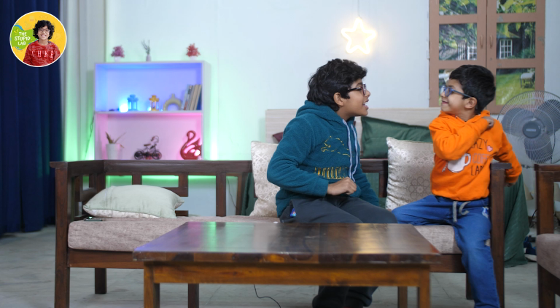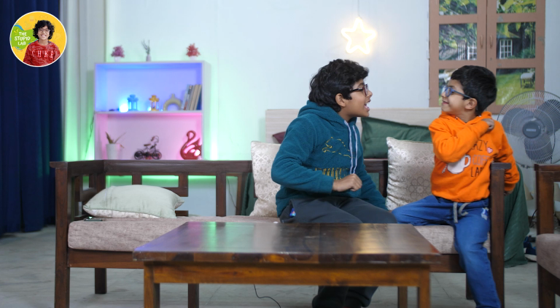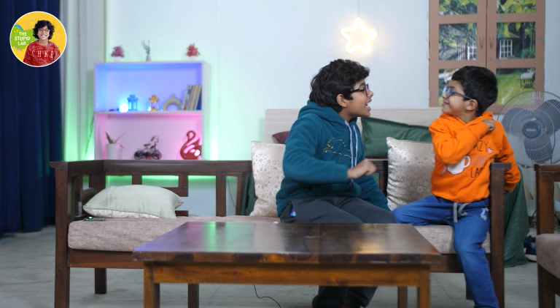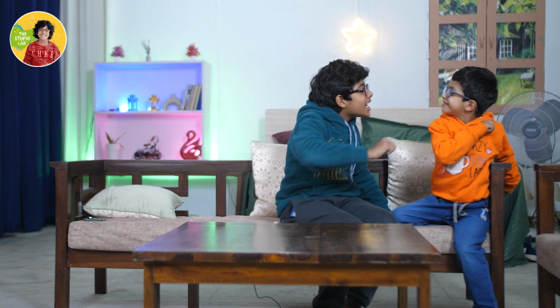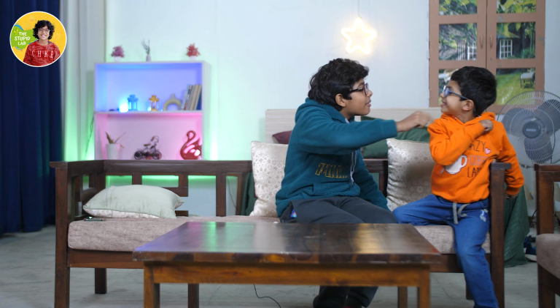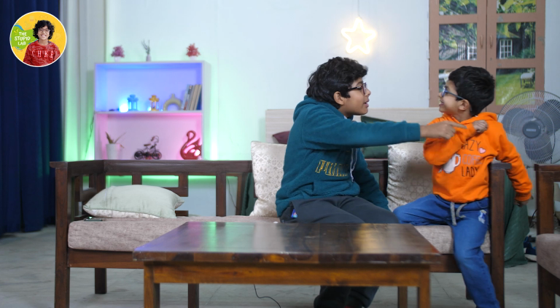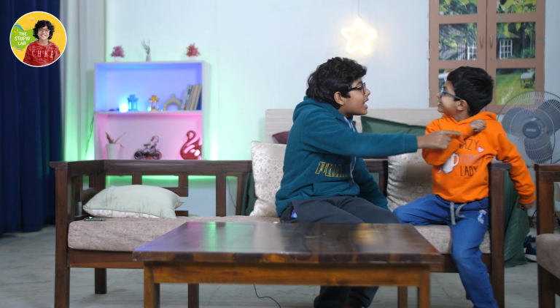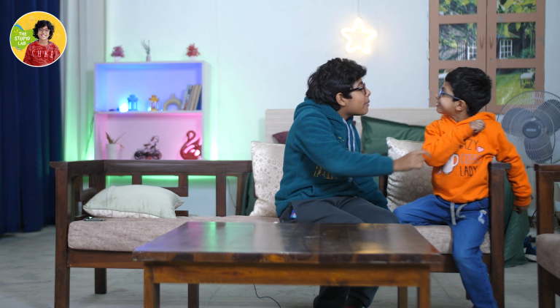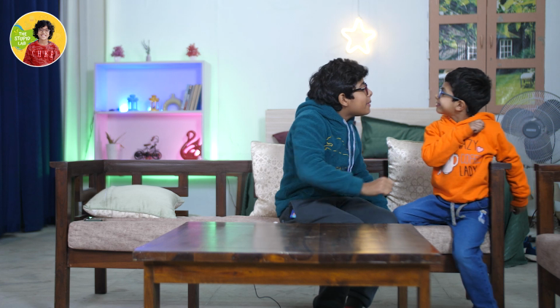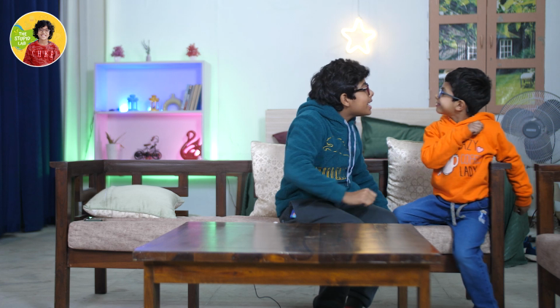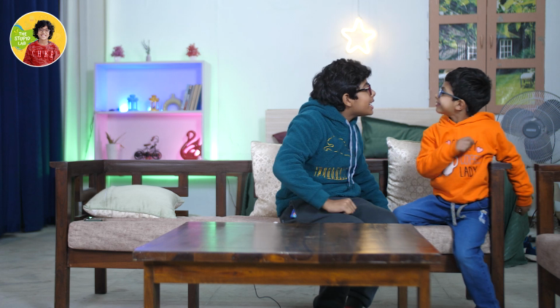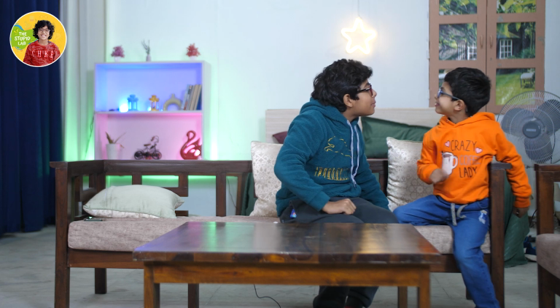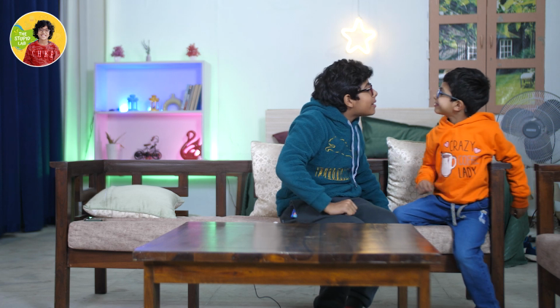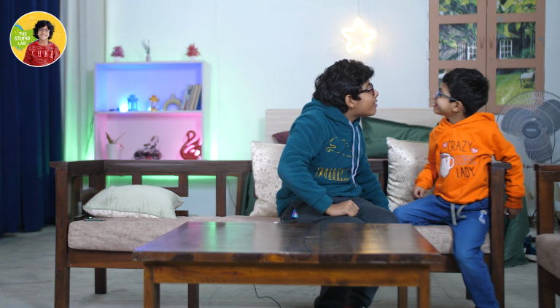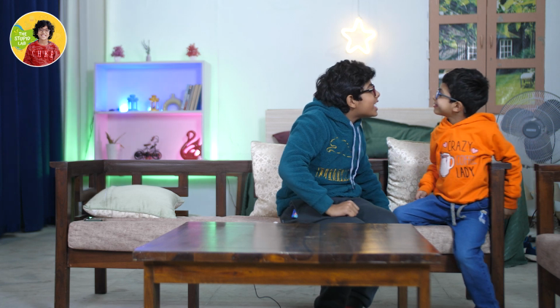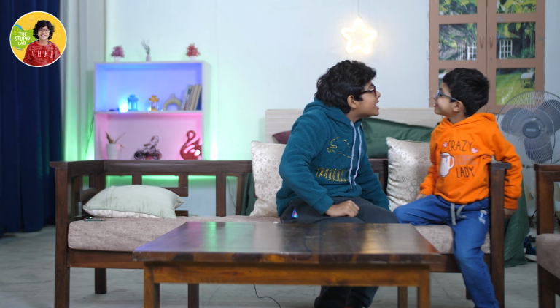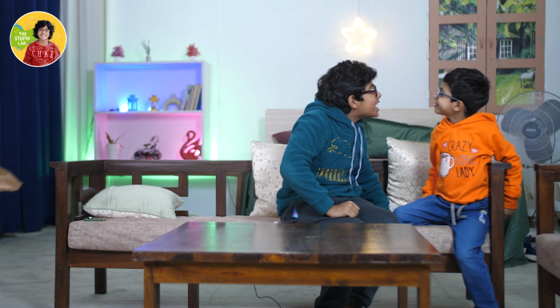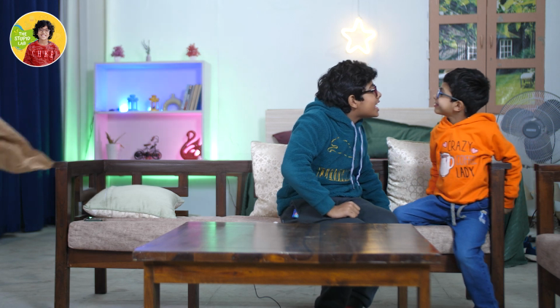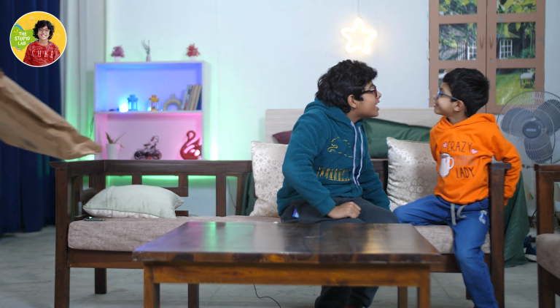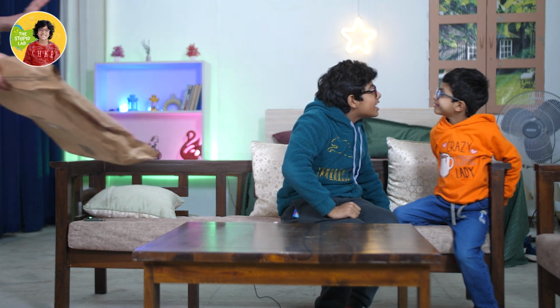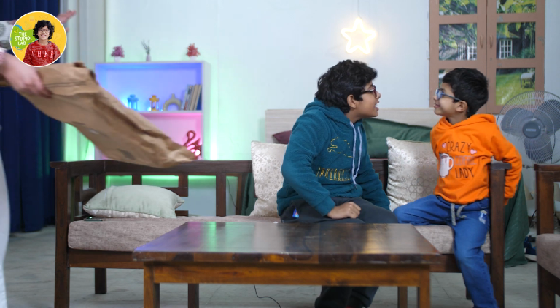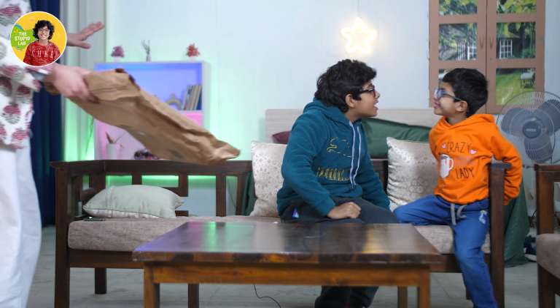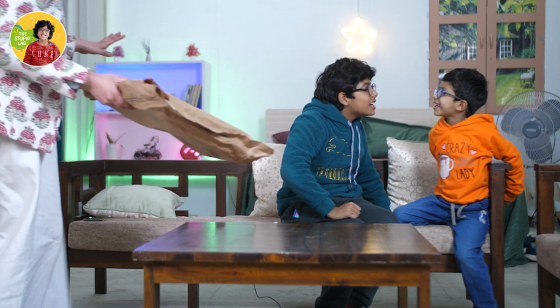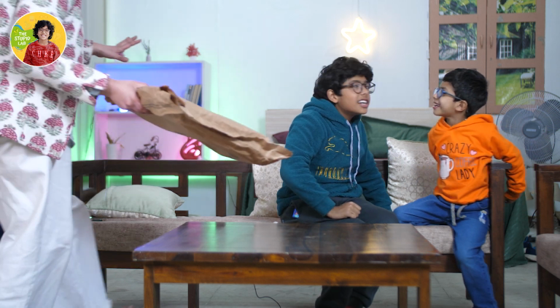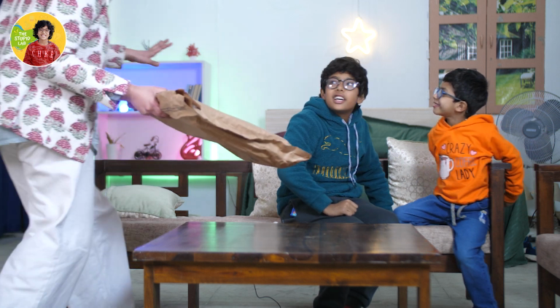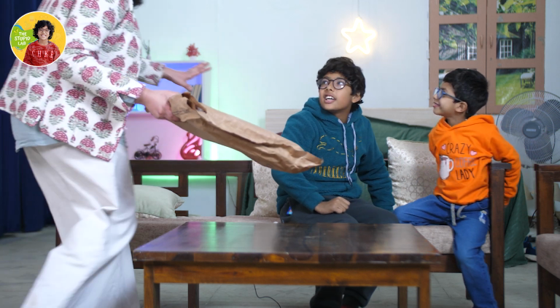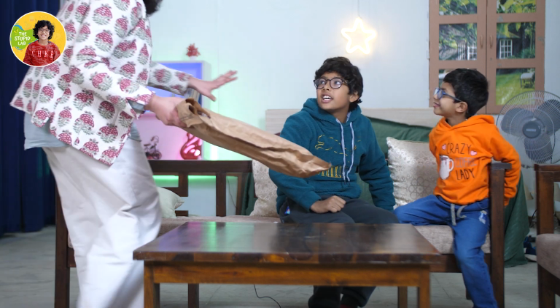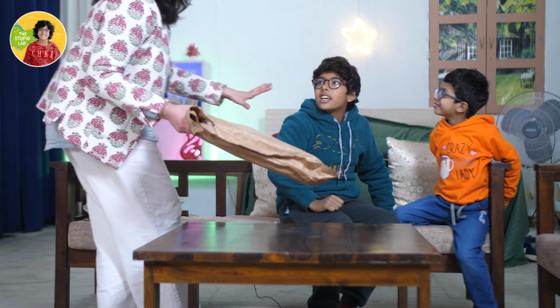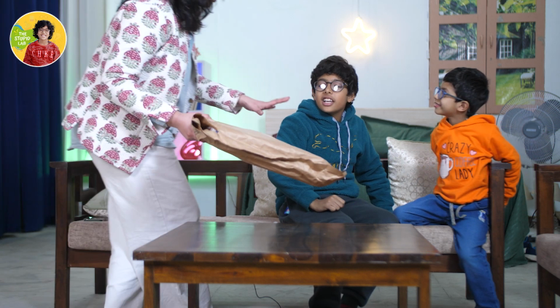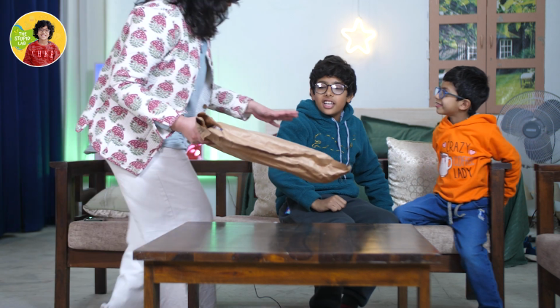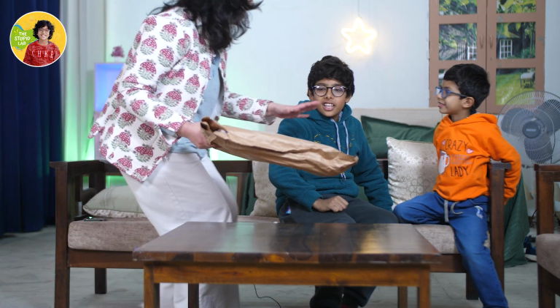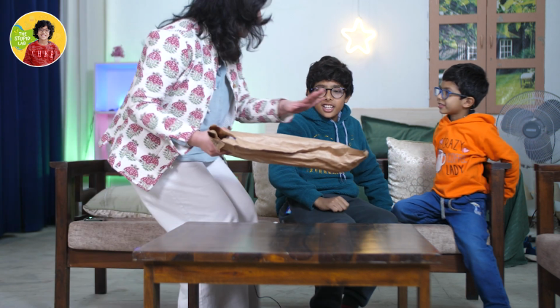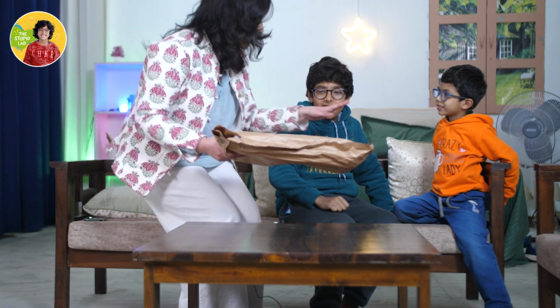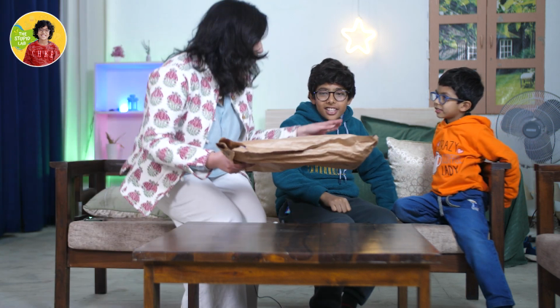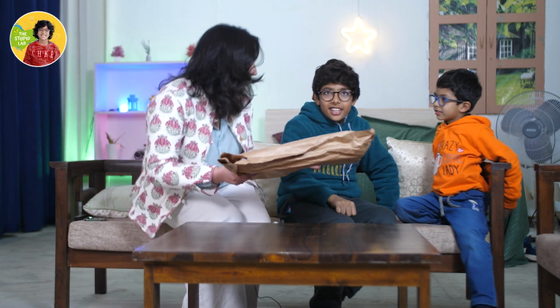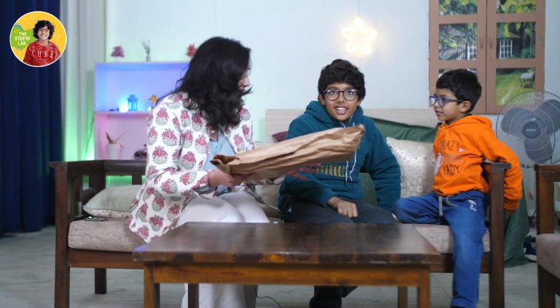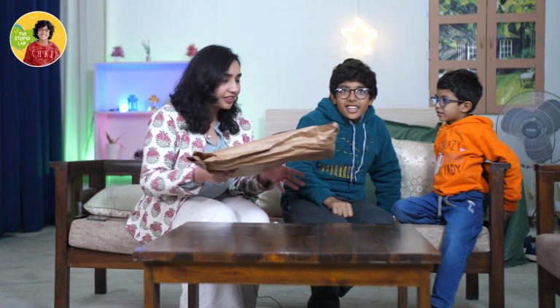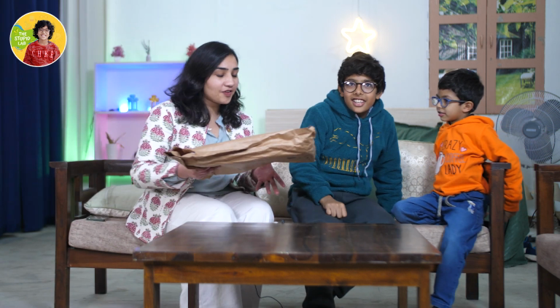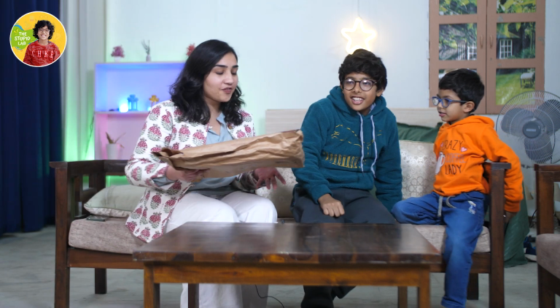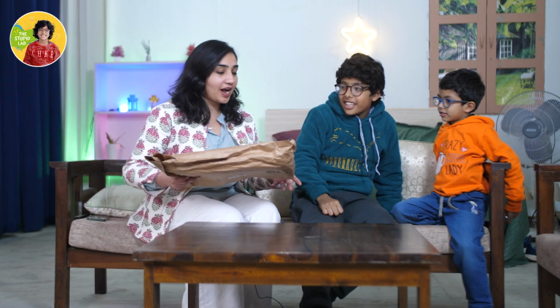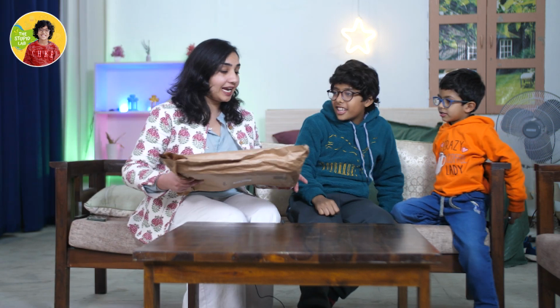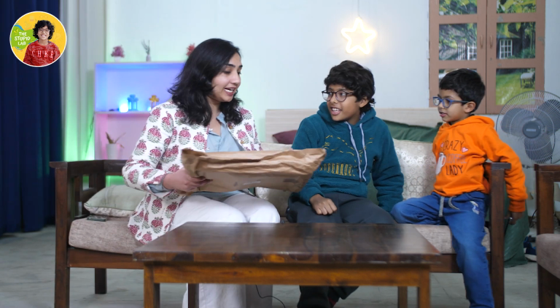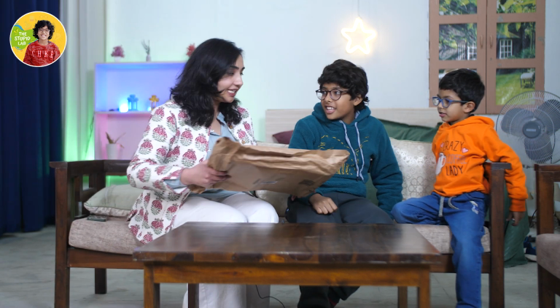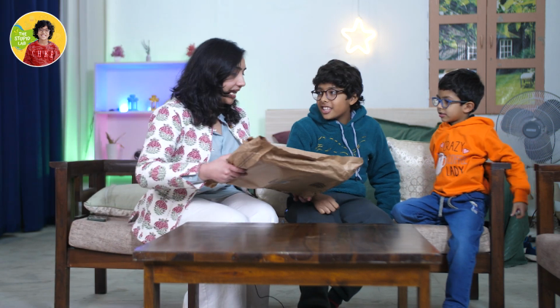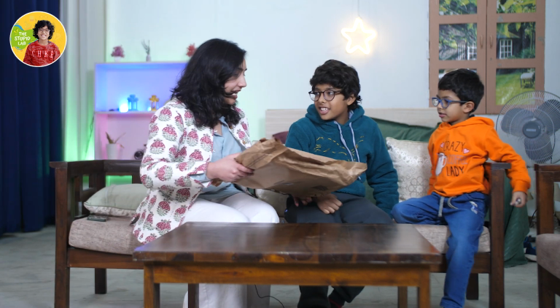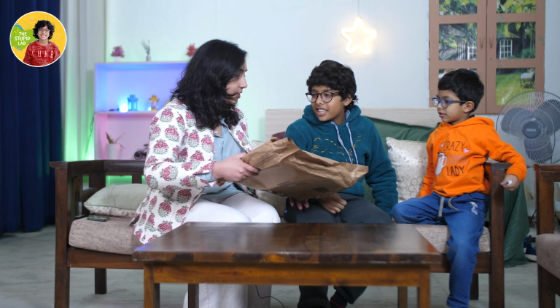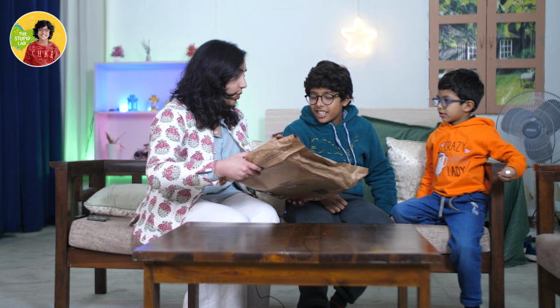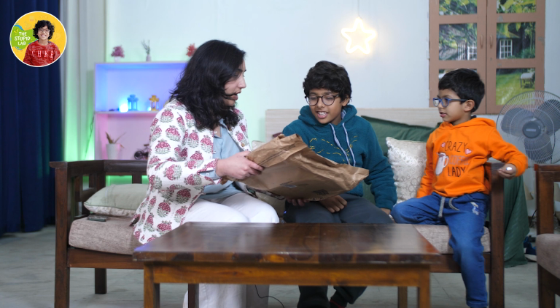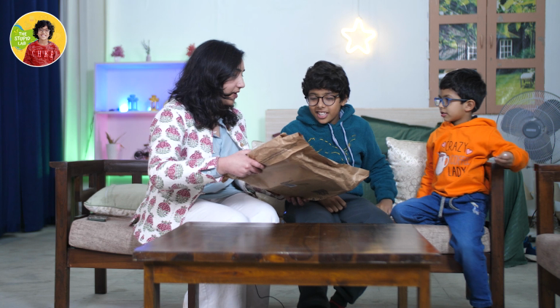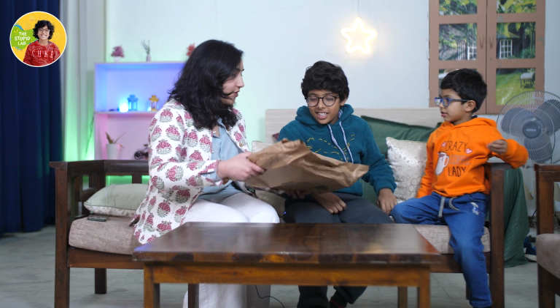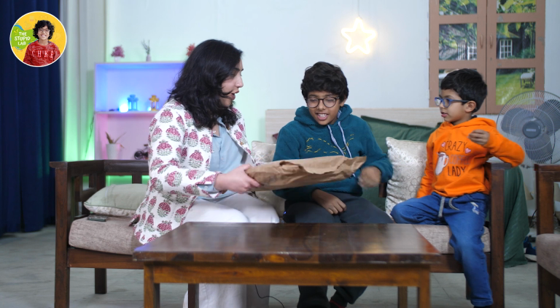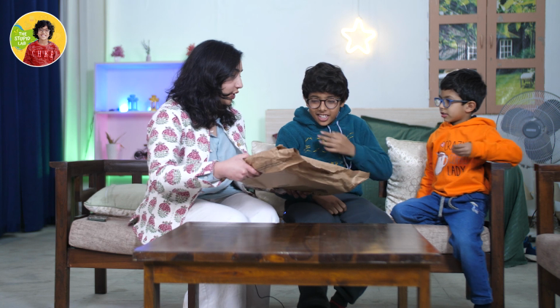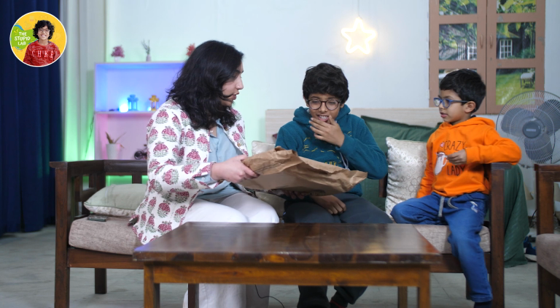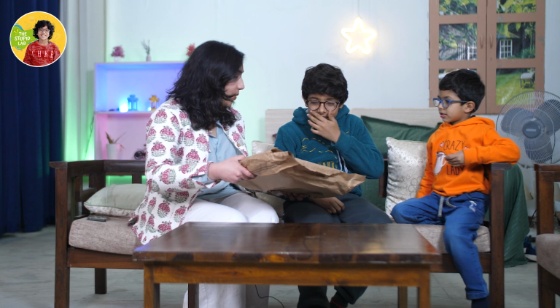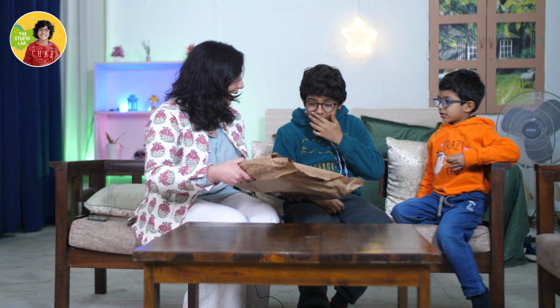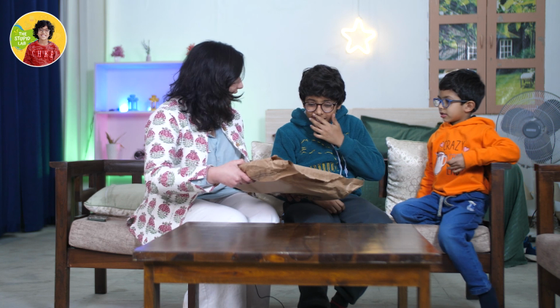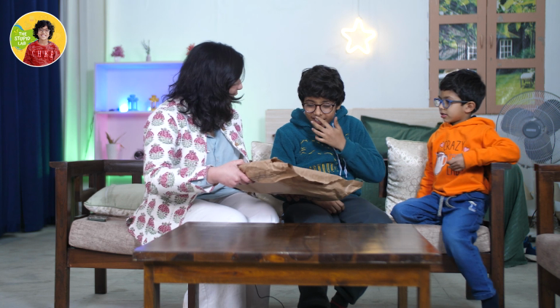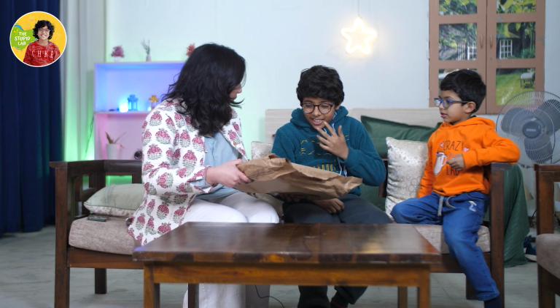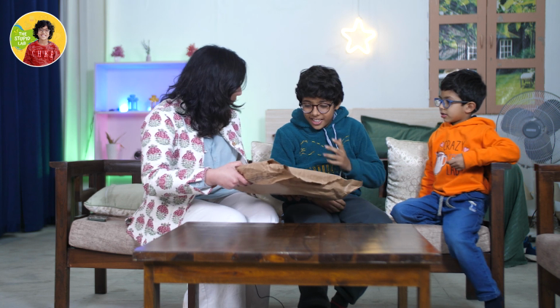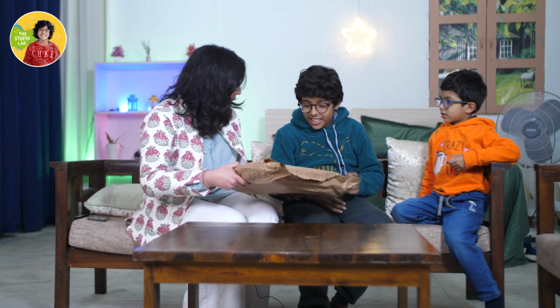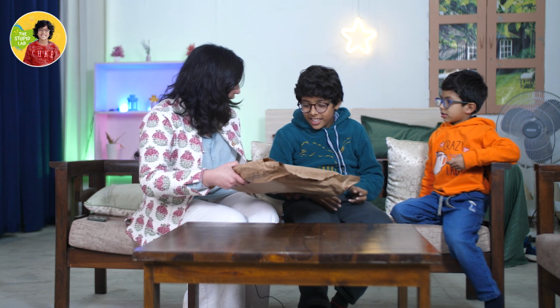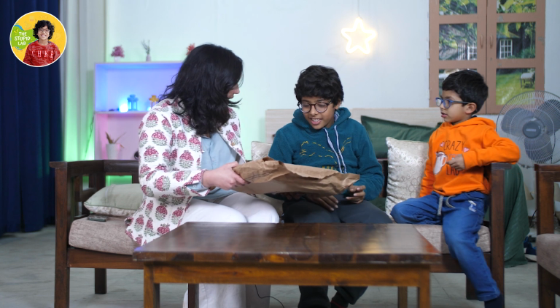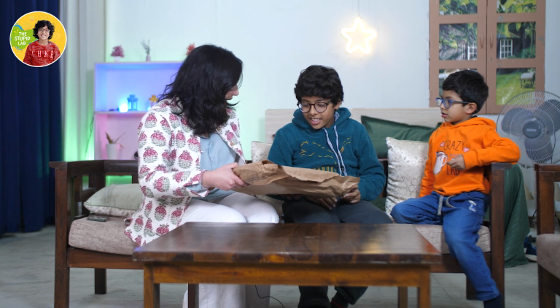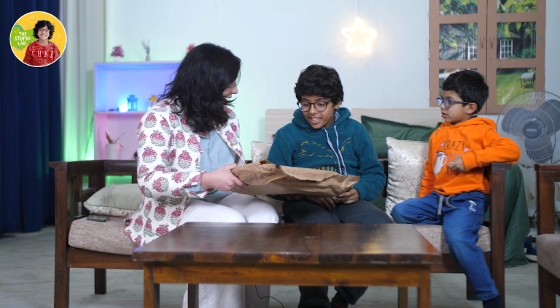No, no, no, no! Okay guys, calm down. So get ready - guess what, I got you a very cool thing.